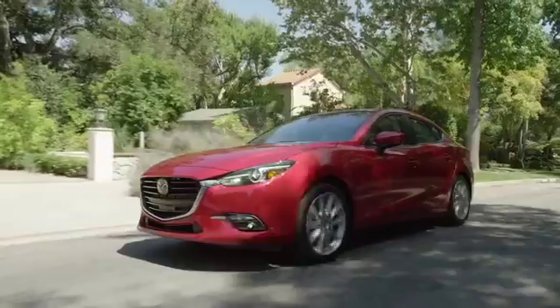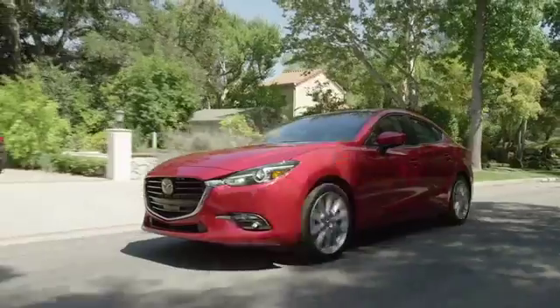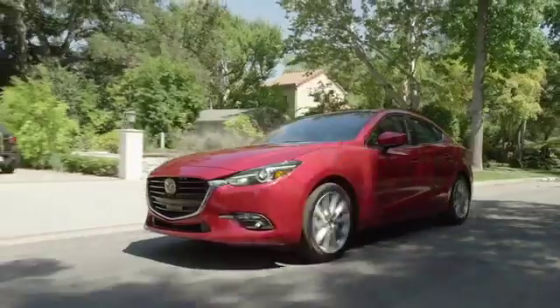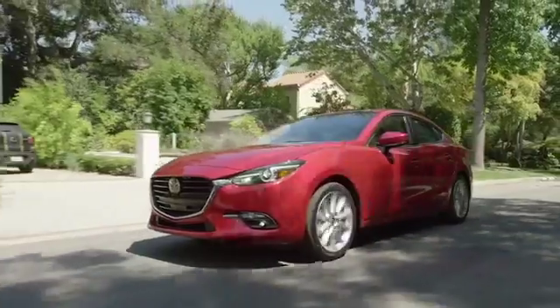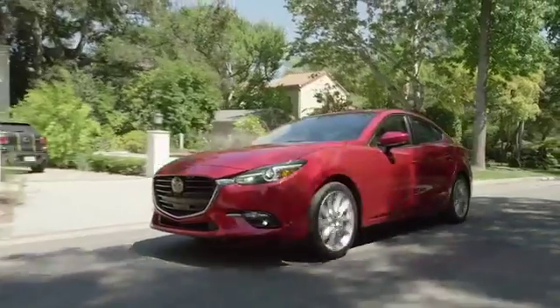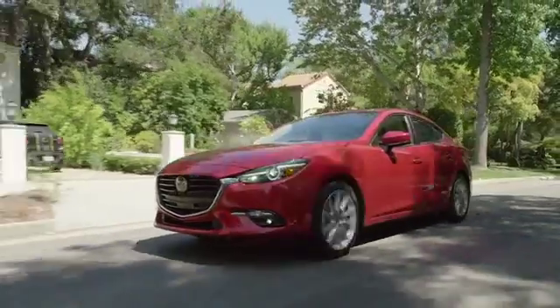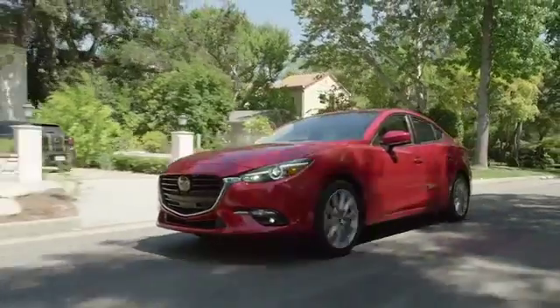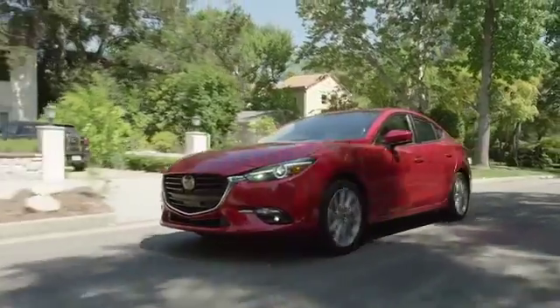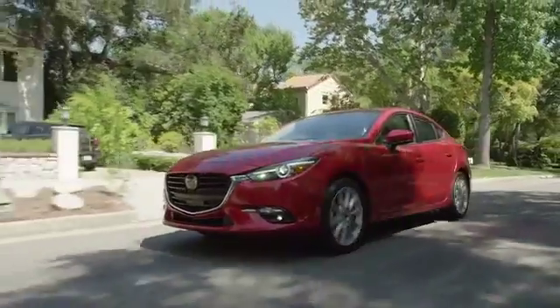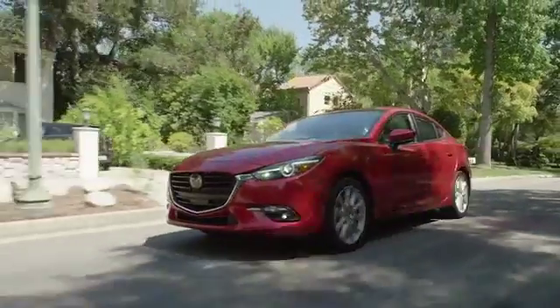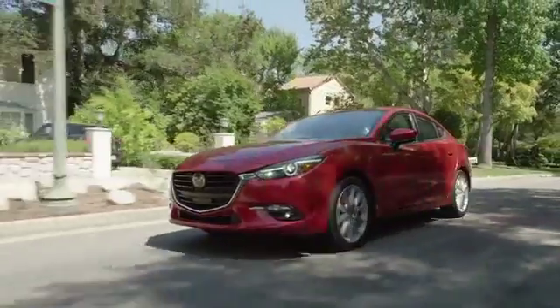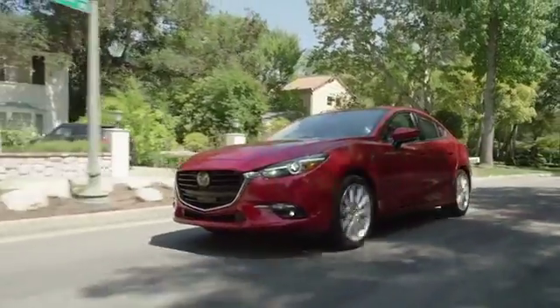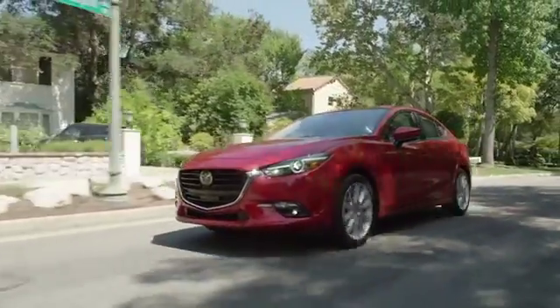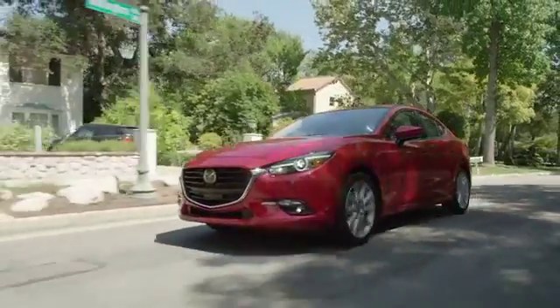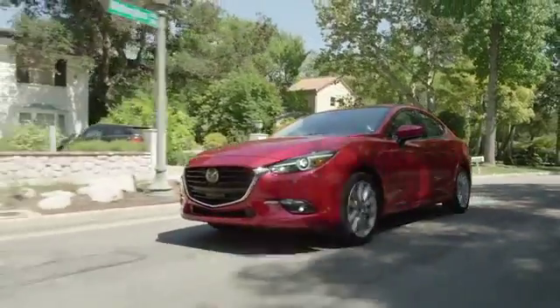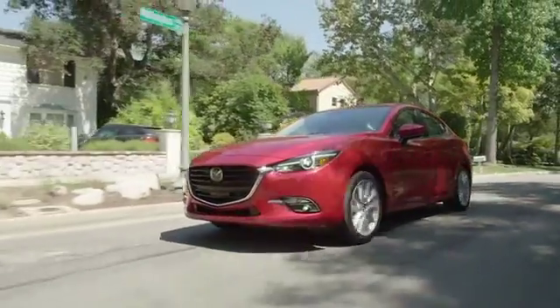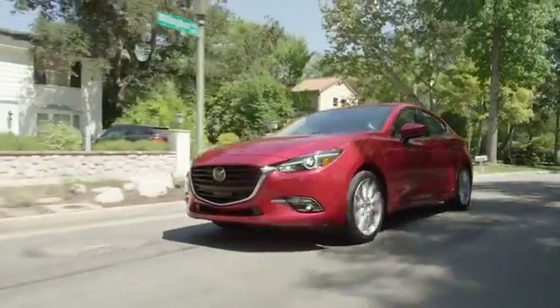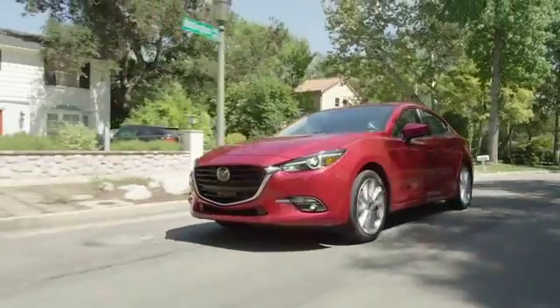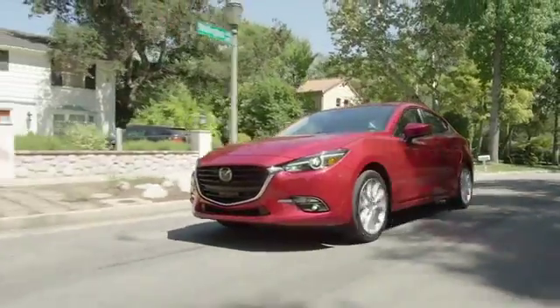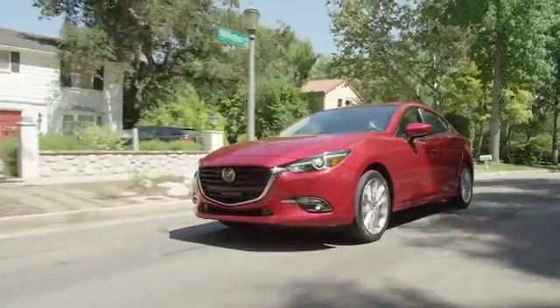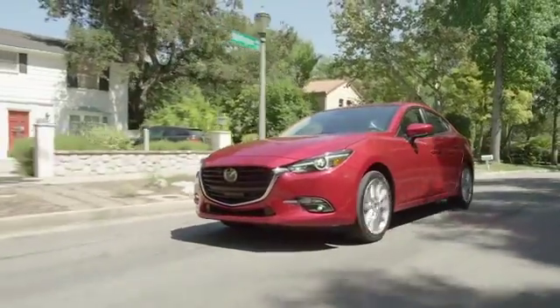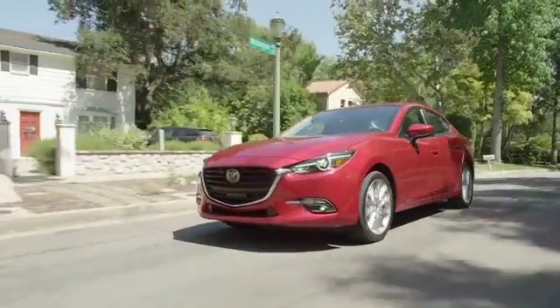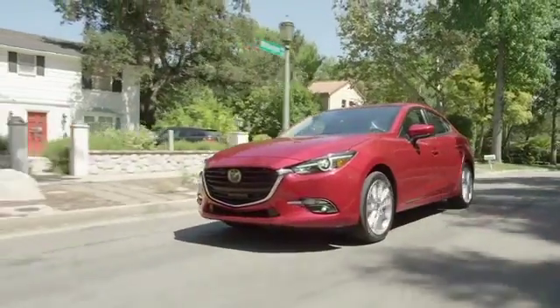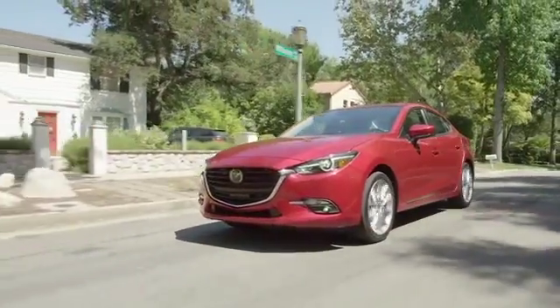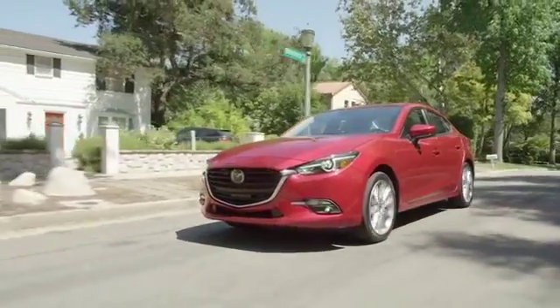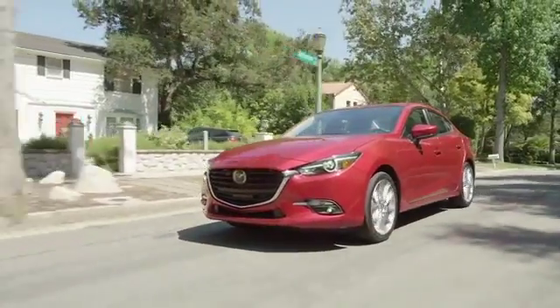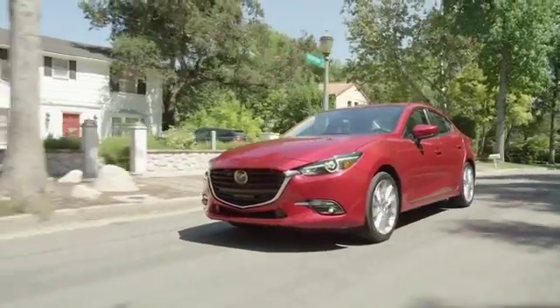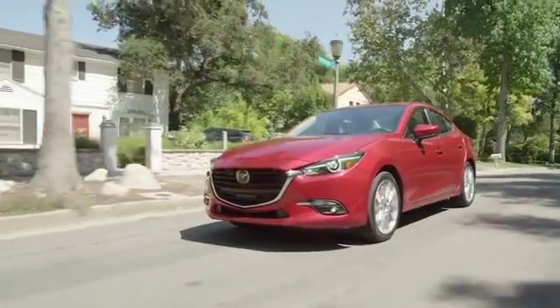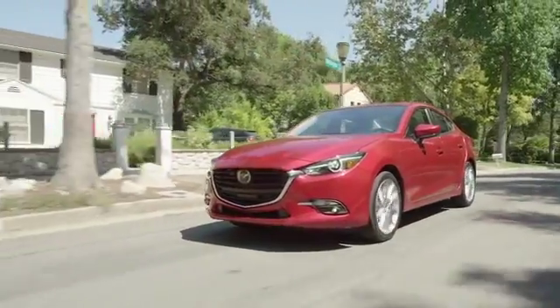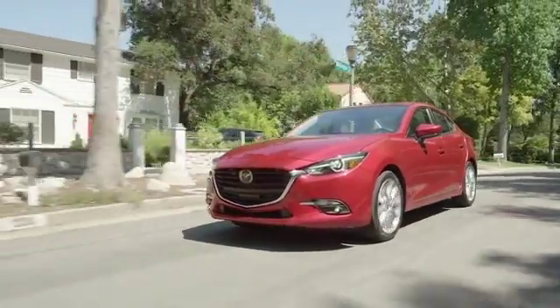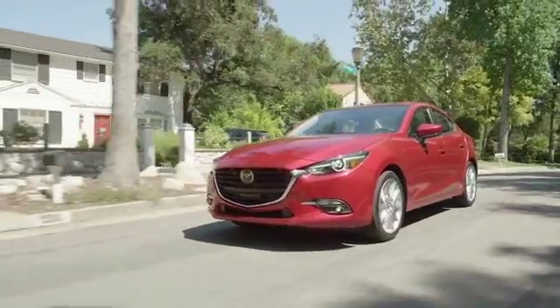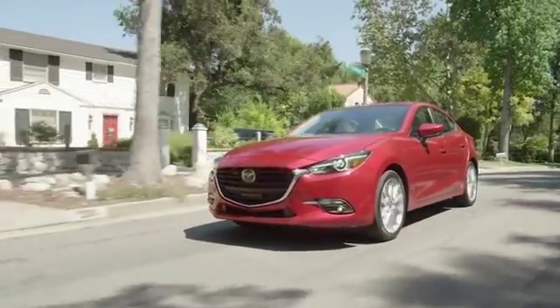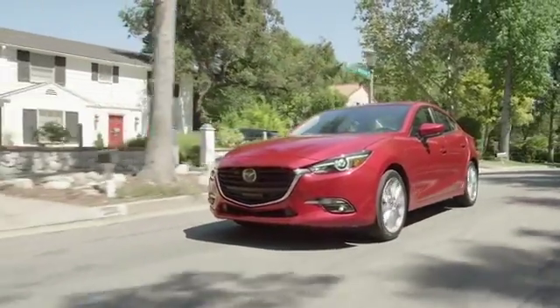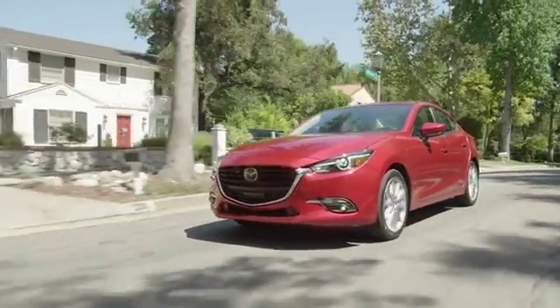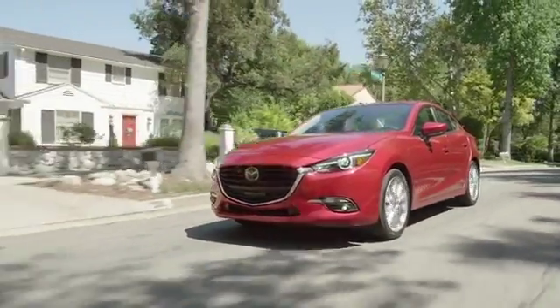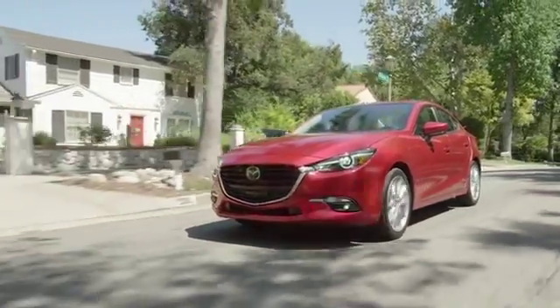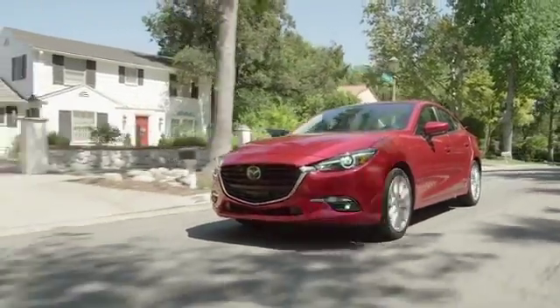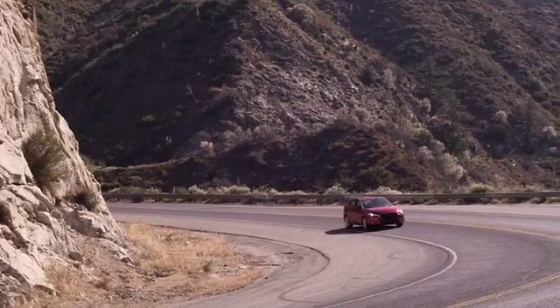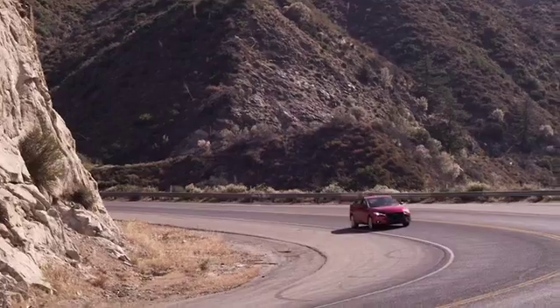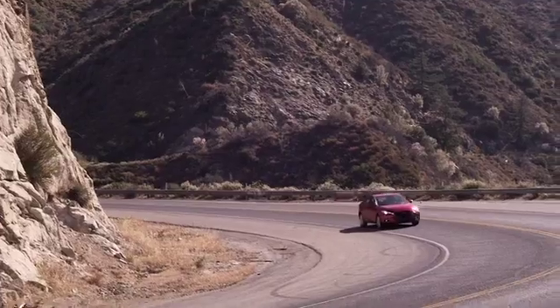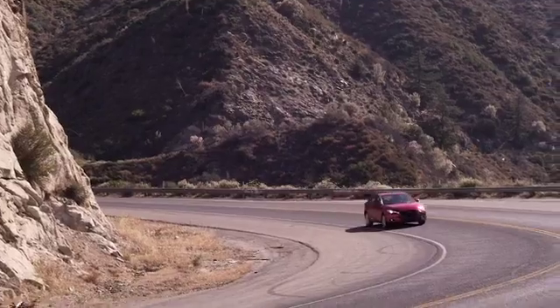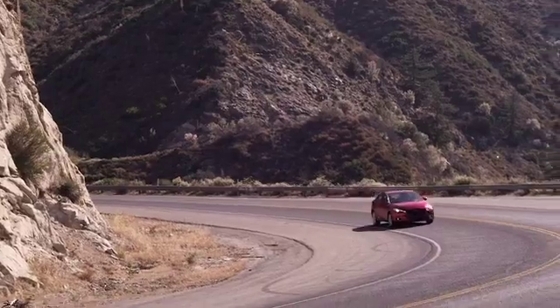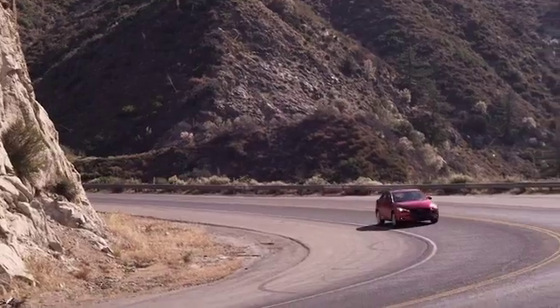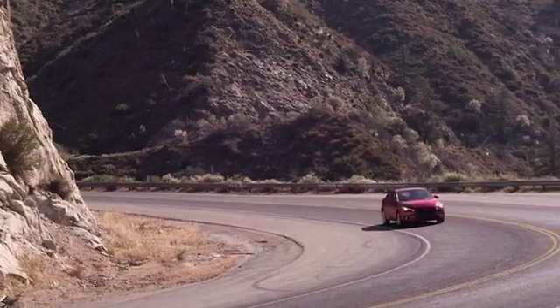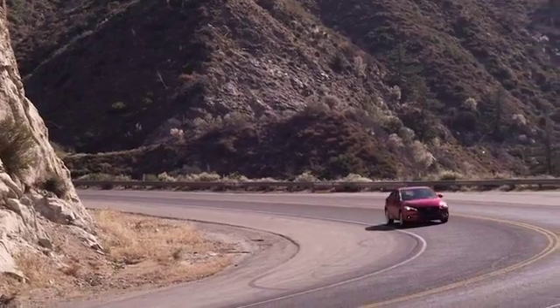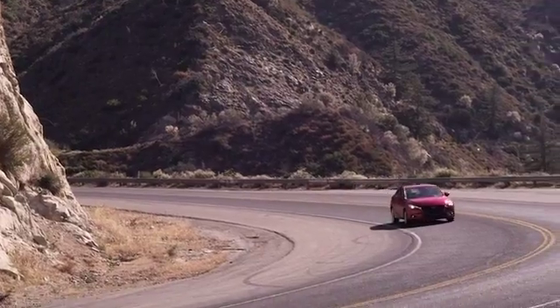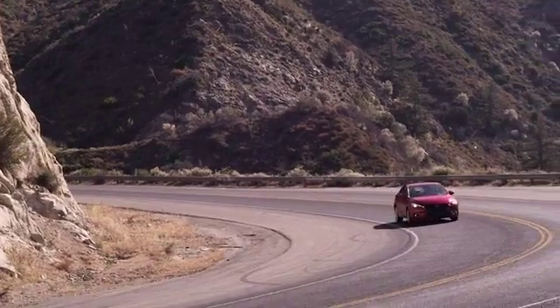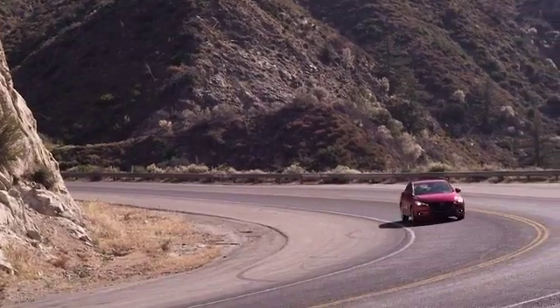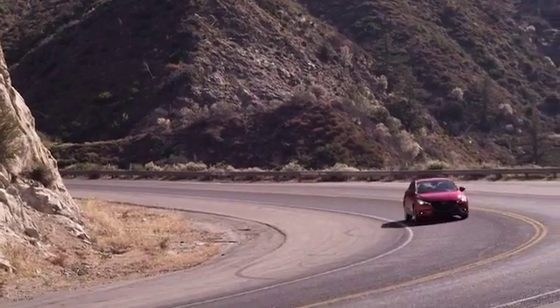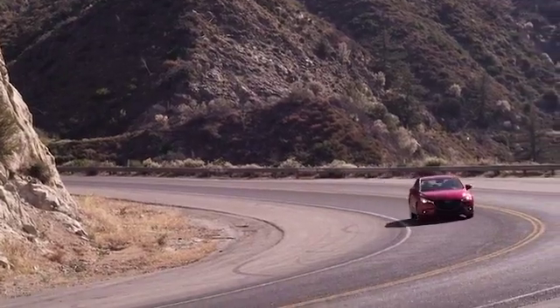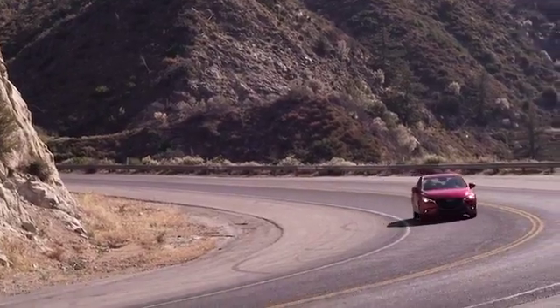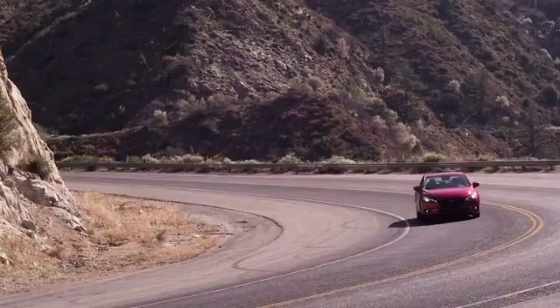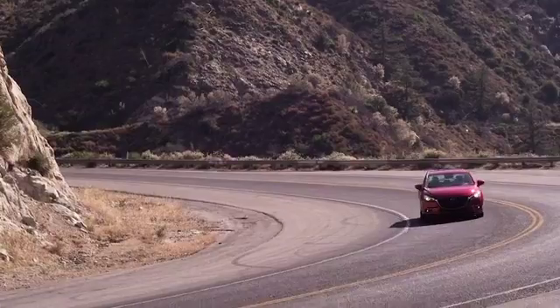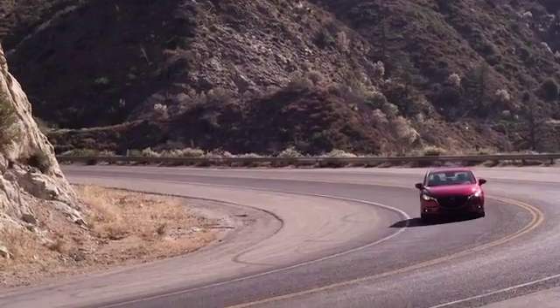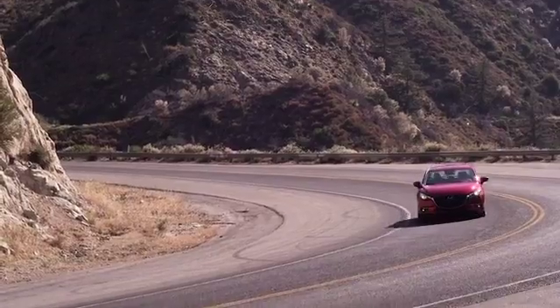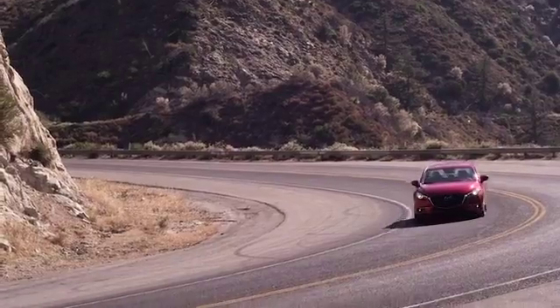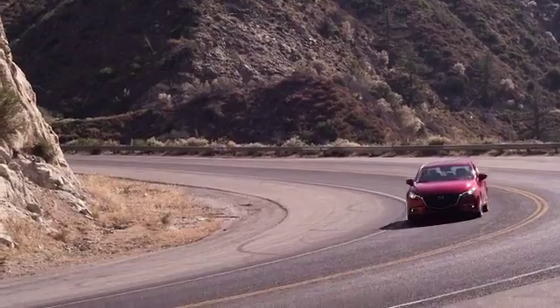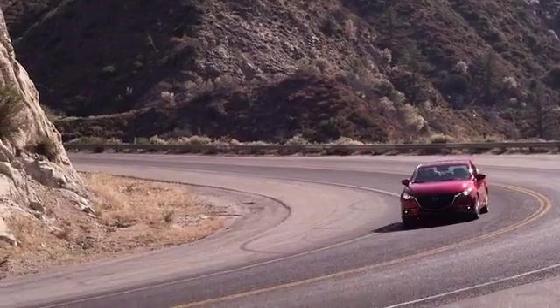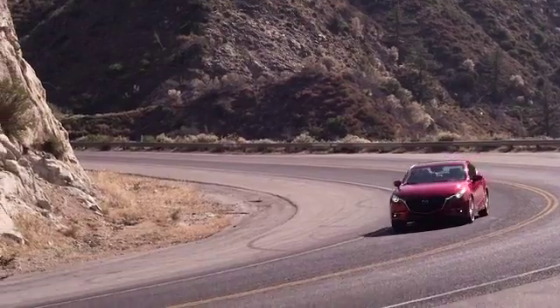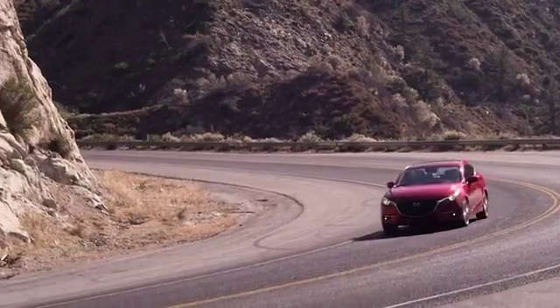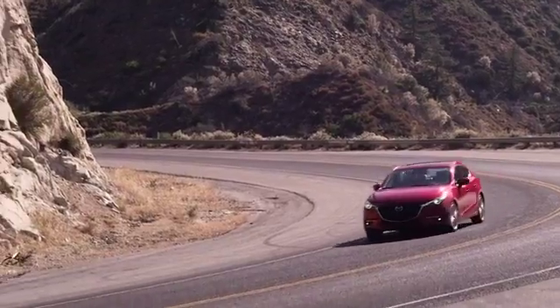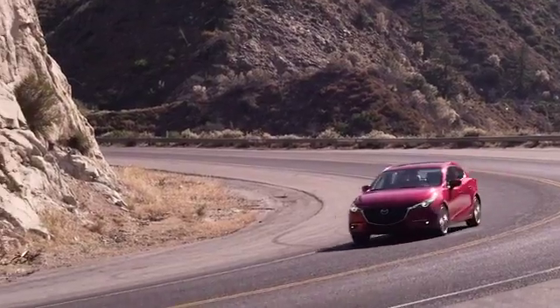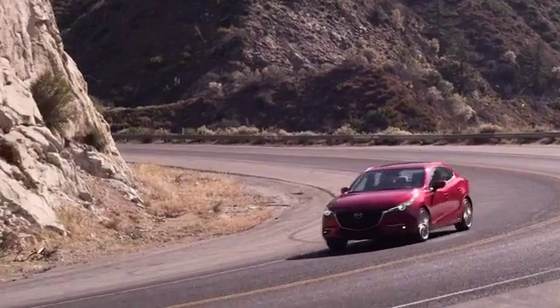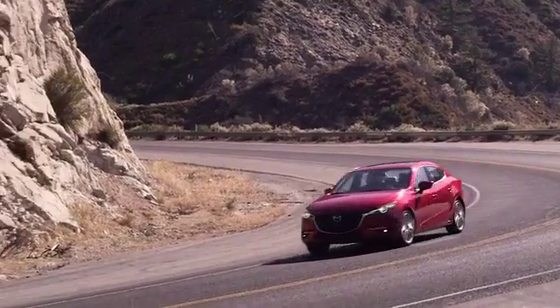Mazda 3 takes the everyday out of driving. It was designed to turn heads and engineered to change minds.